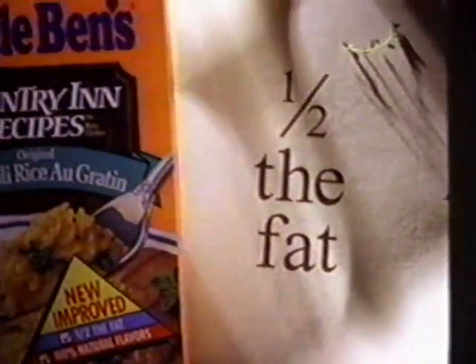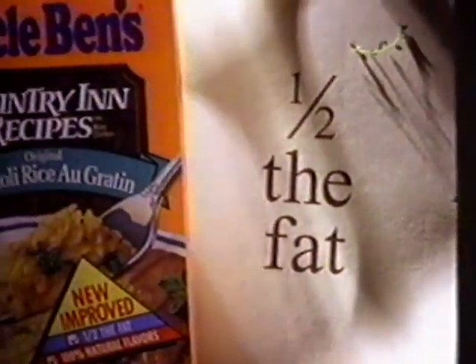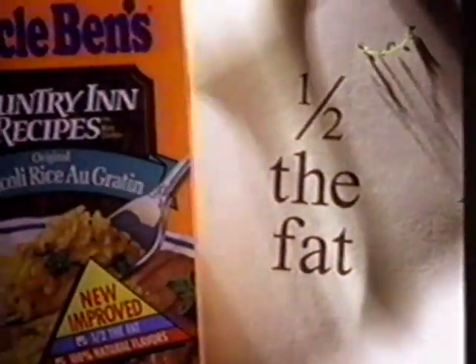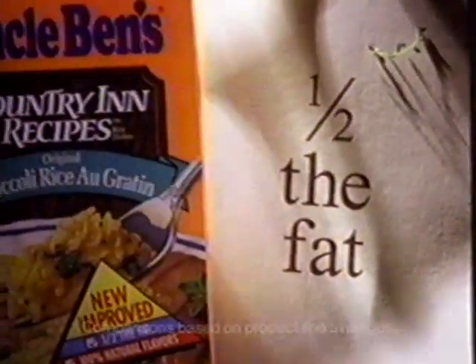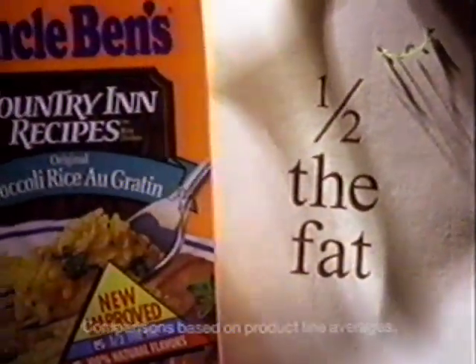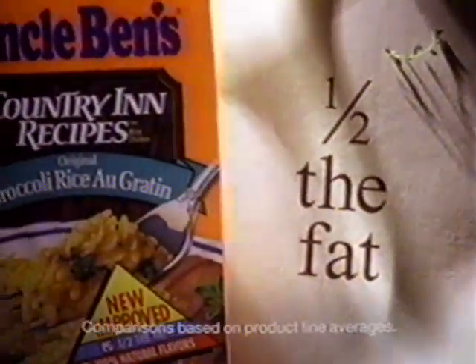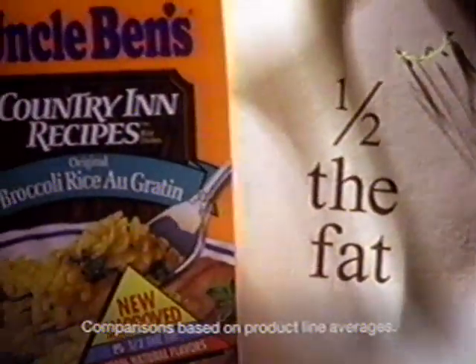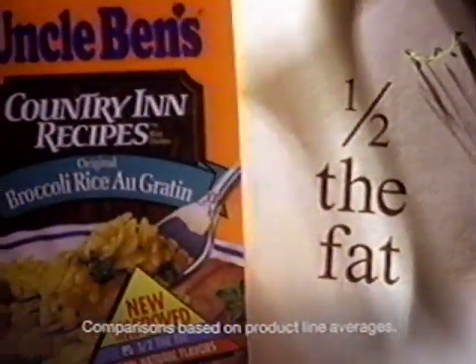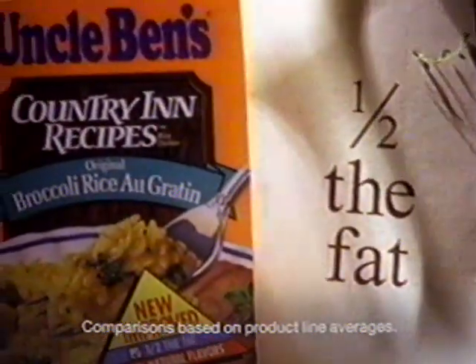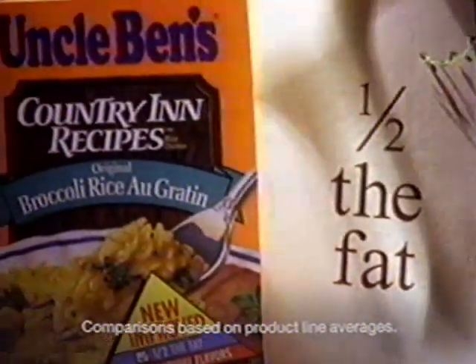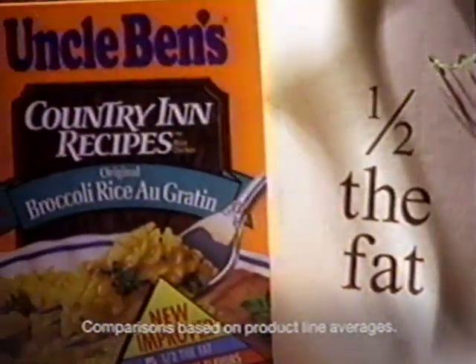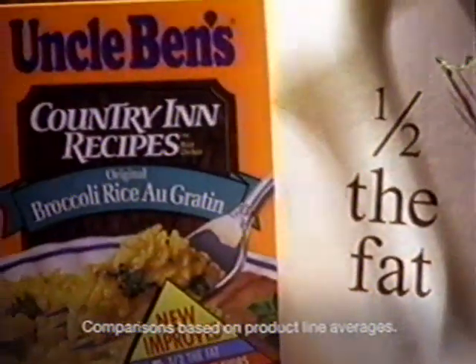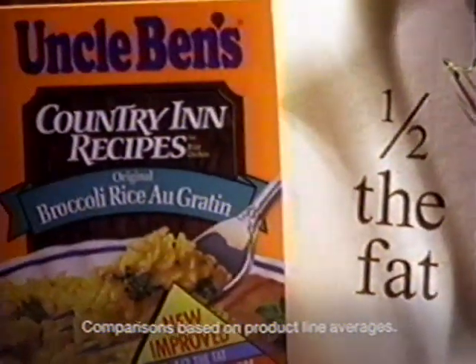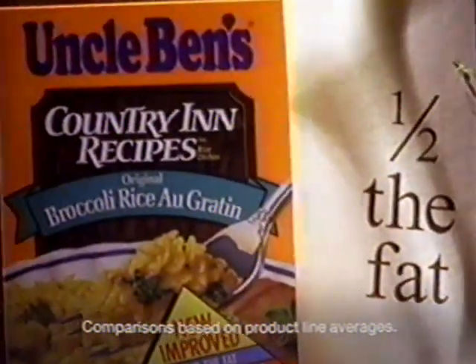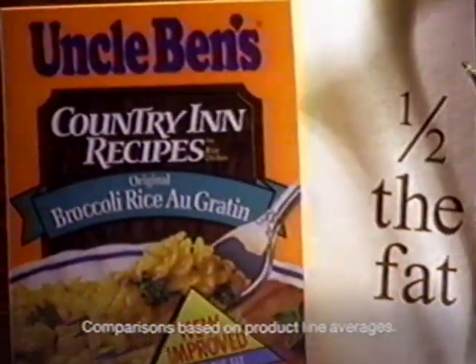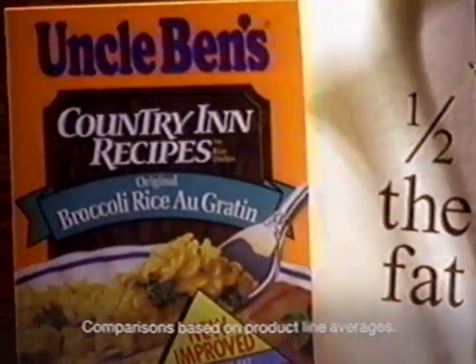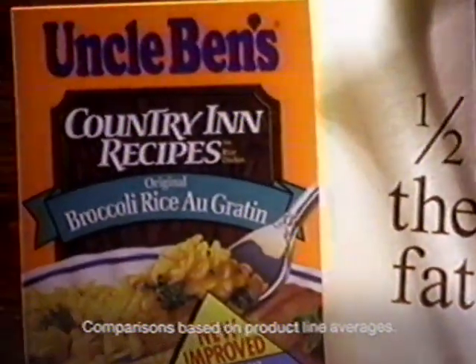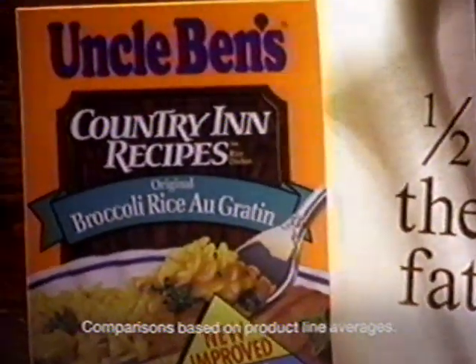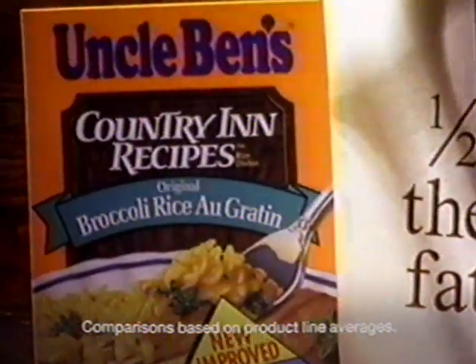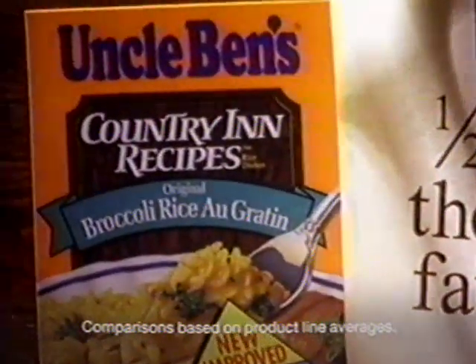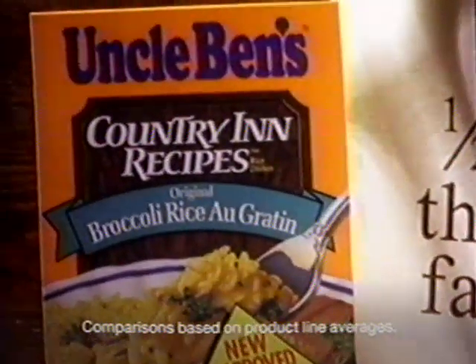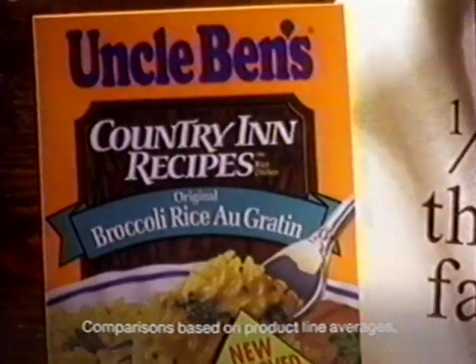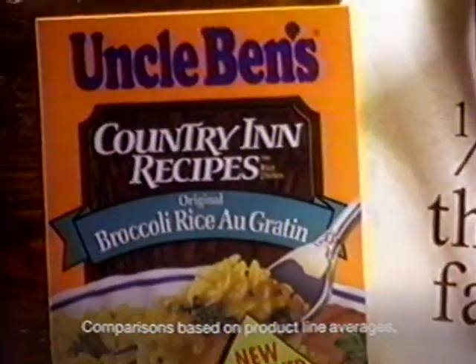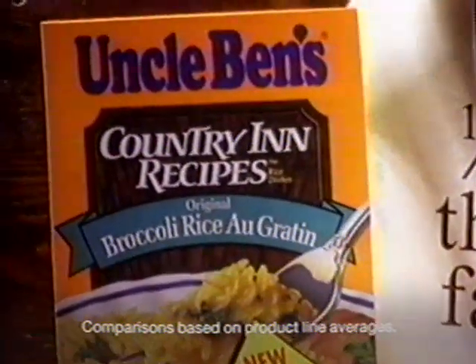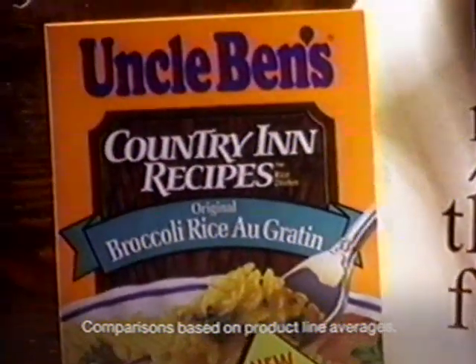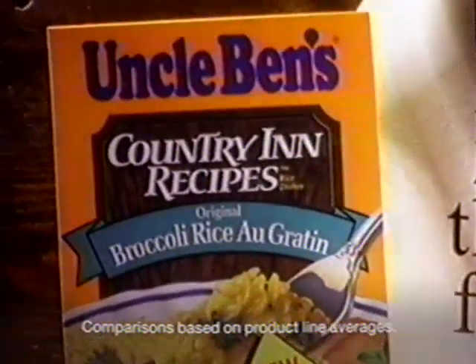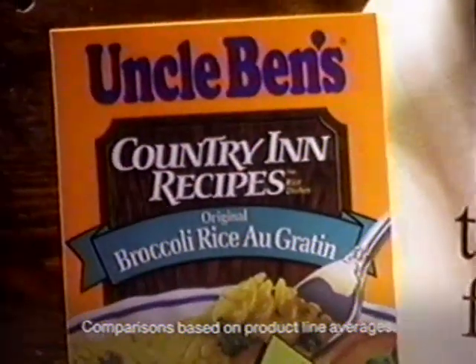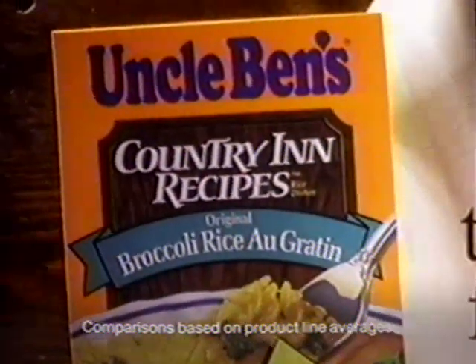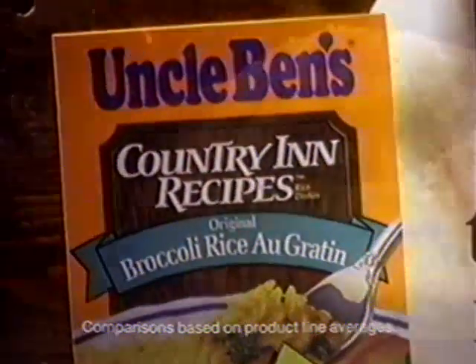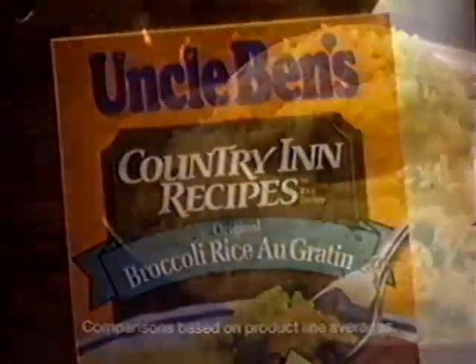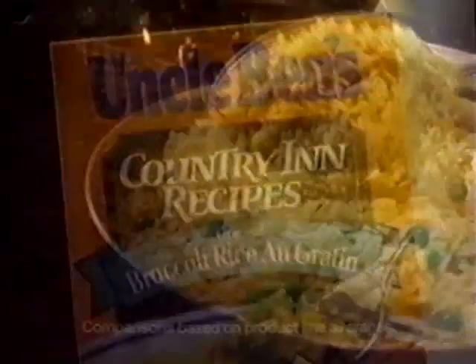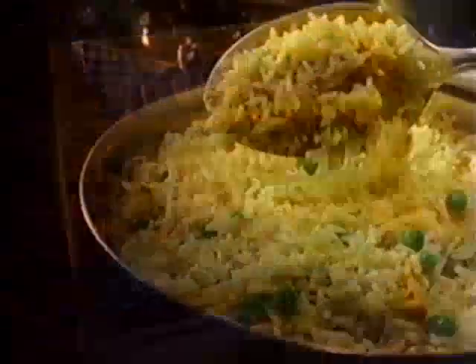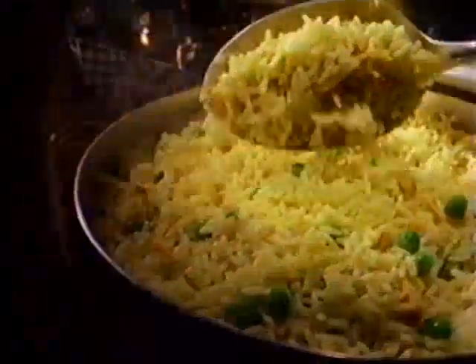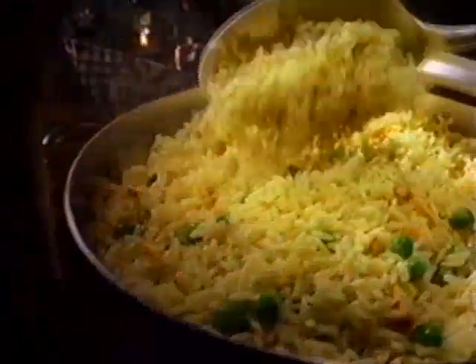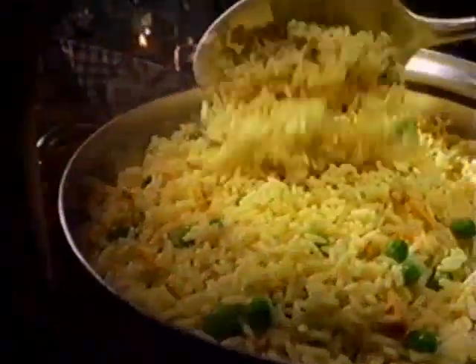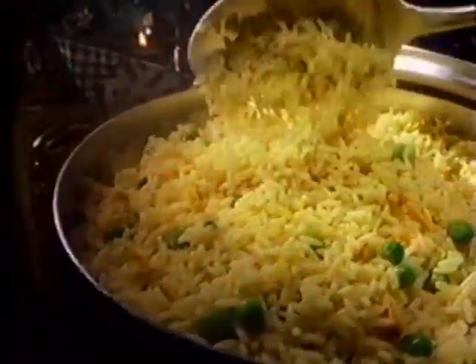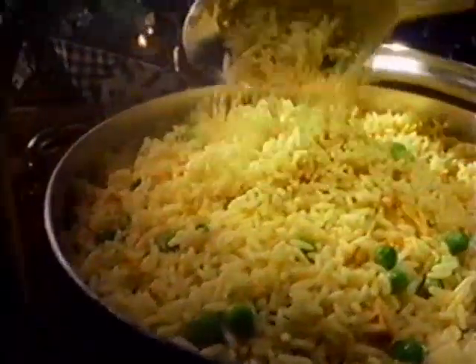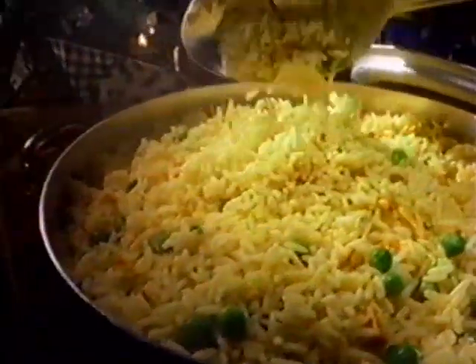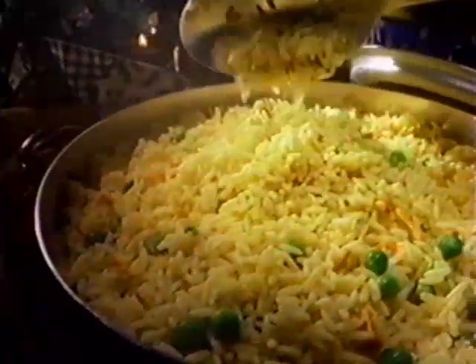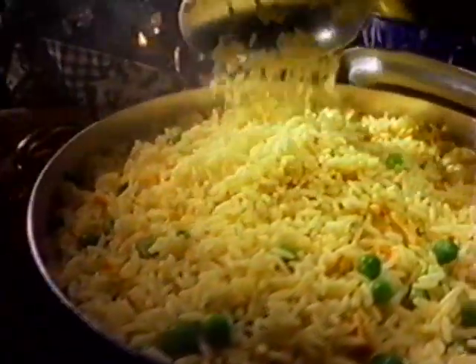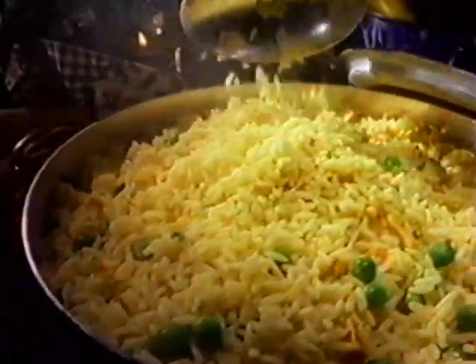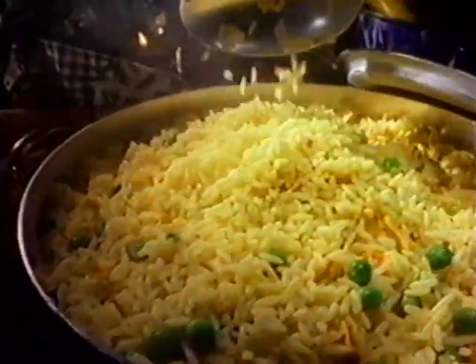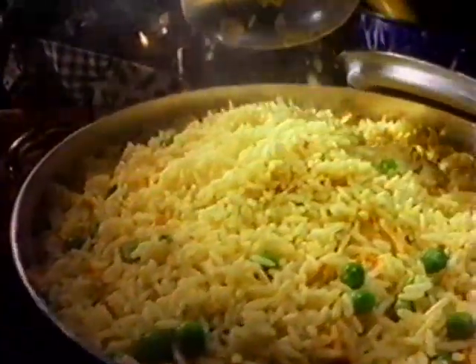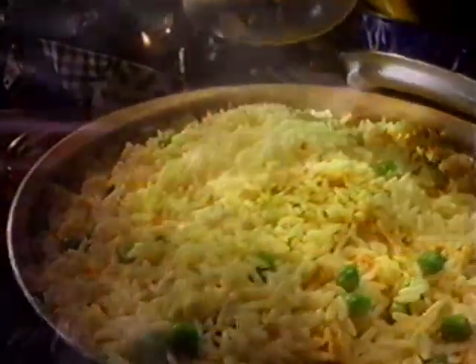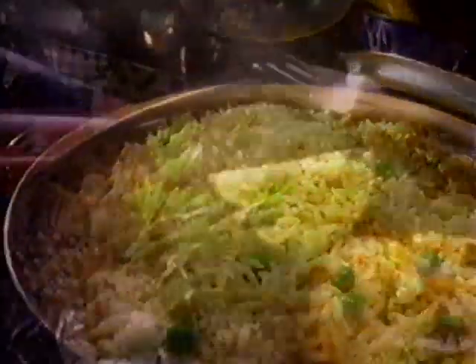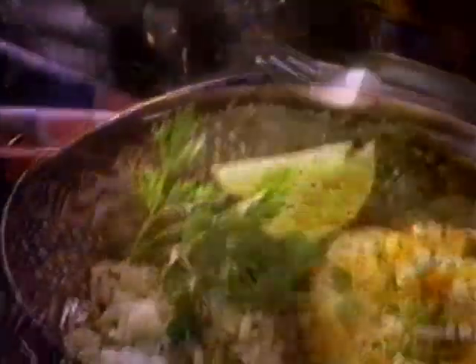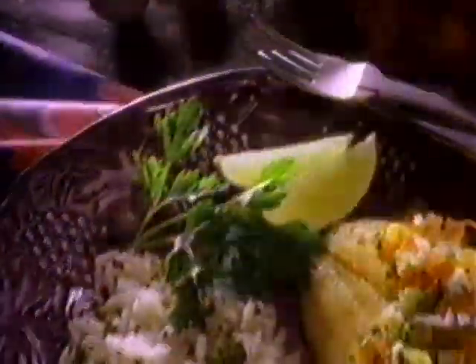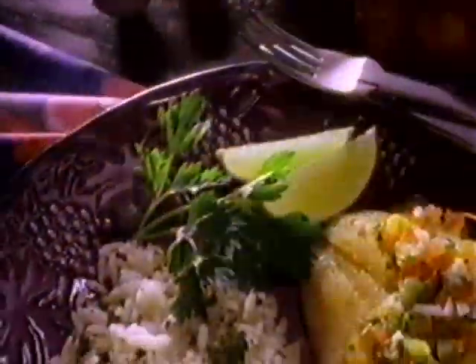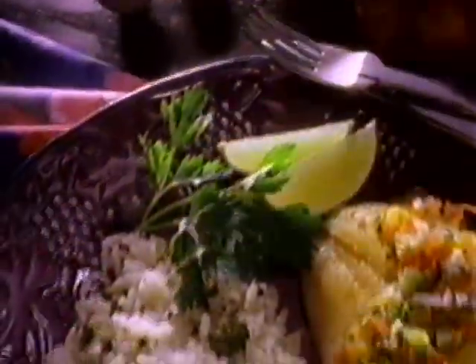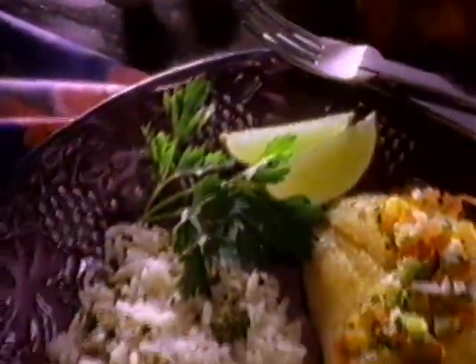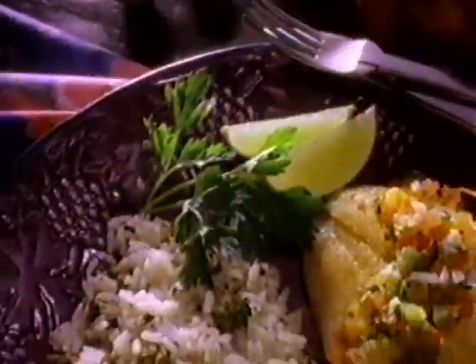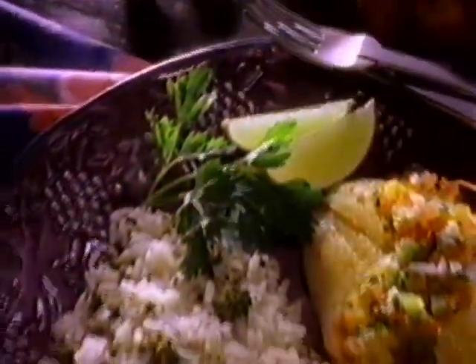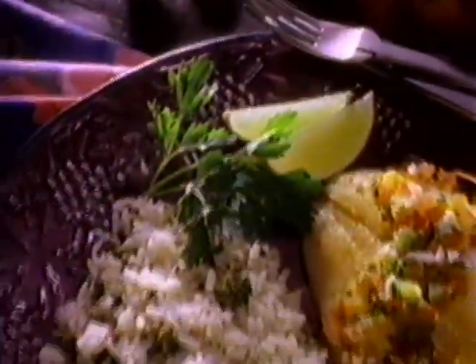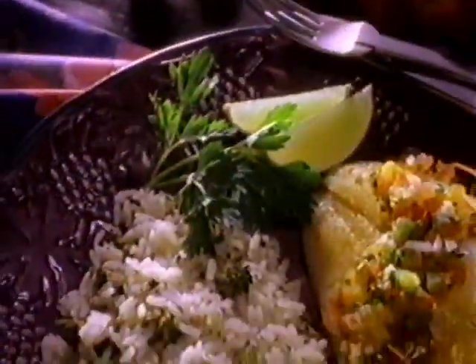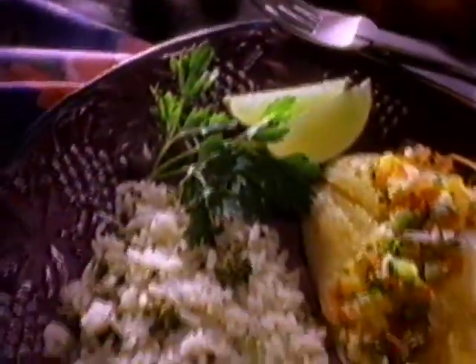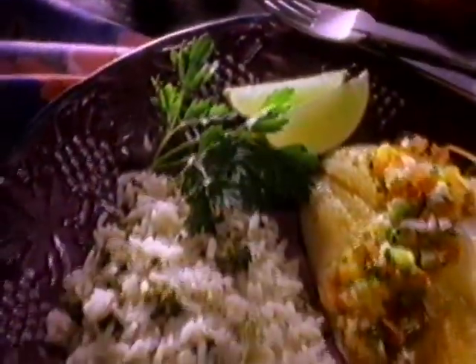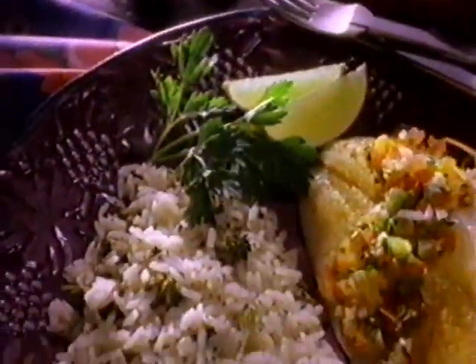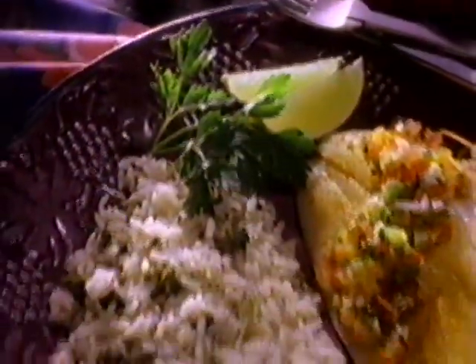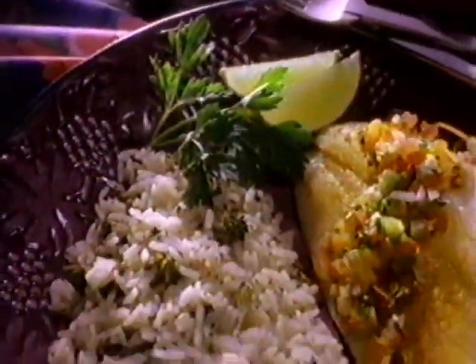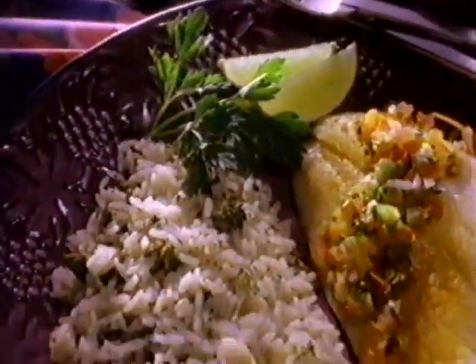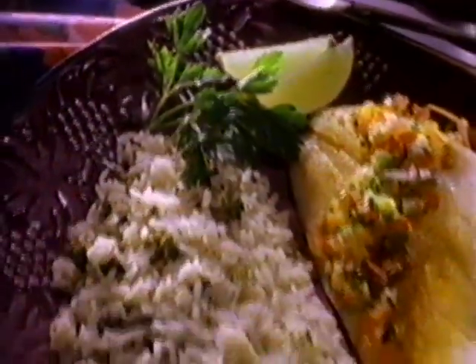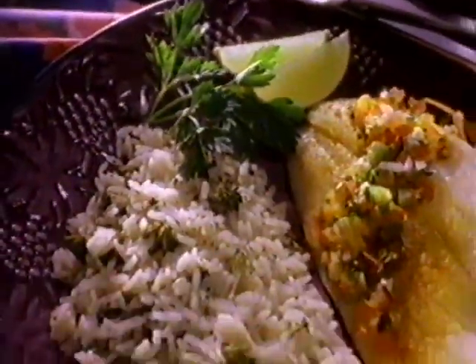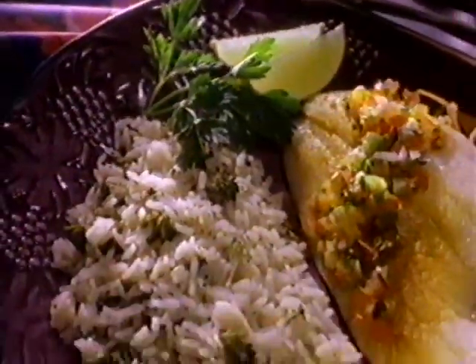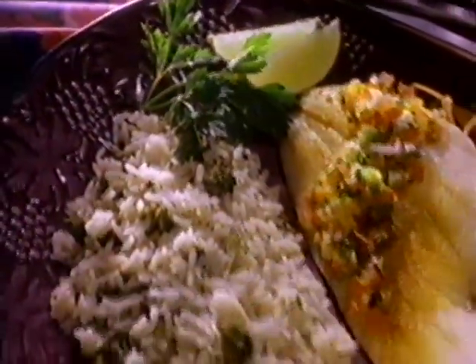It's new Uncle Ben's Country Inn Recipes. We left out half the fat, but we didn't leave out any of the taste.